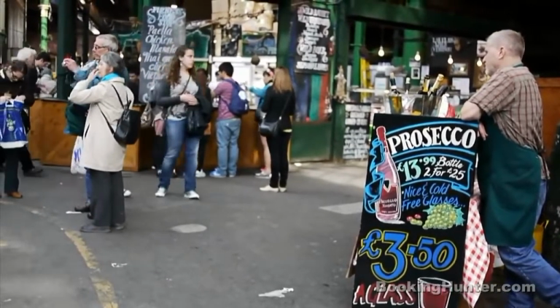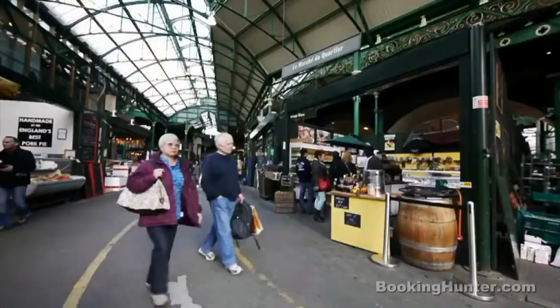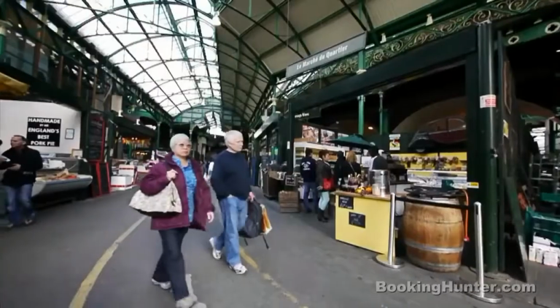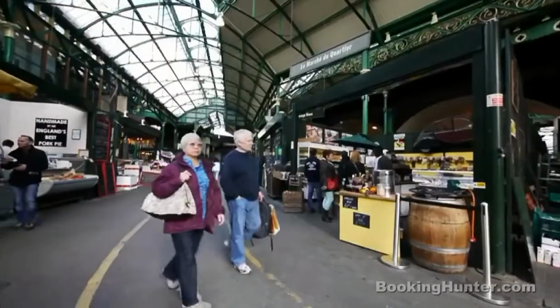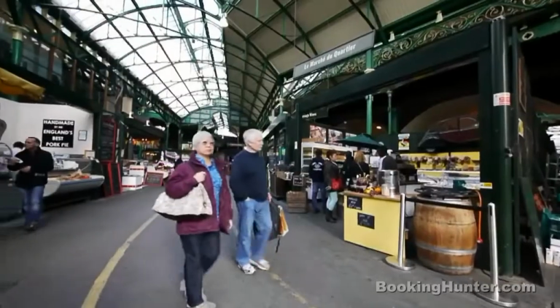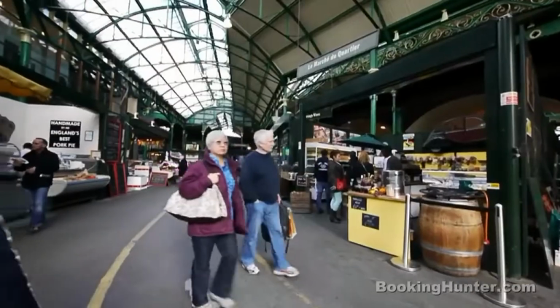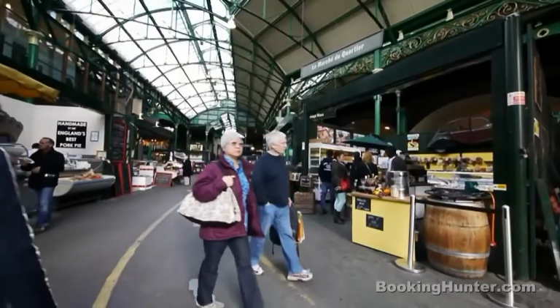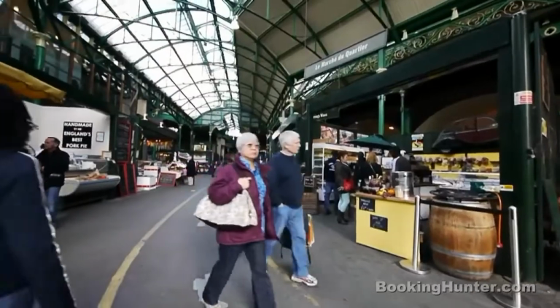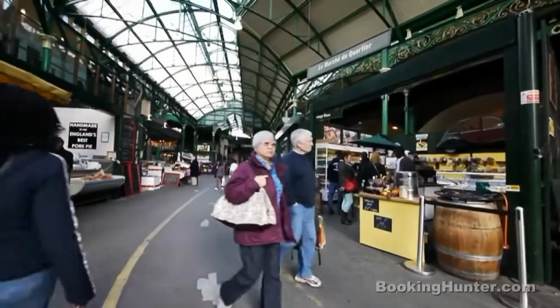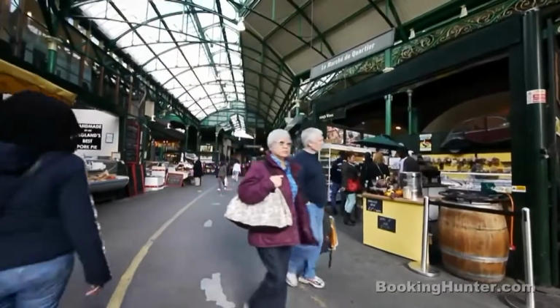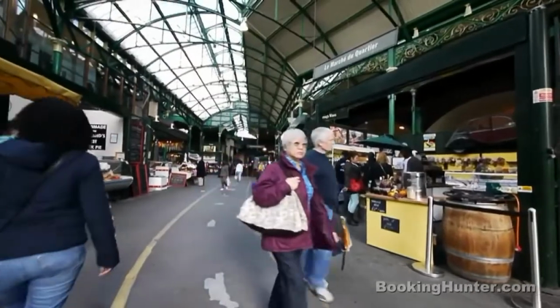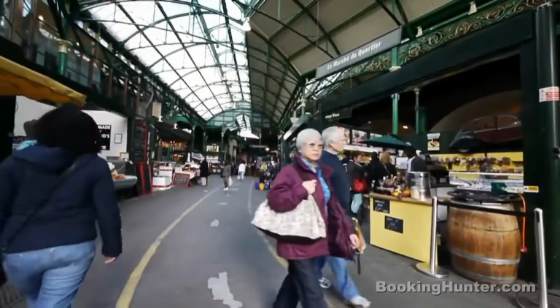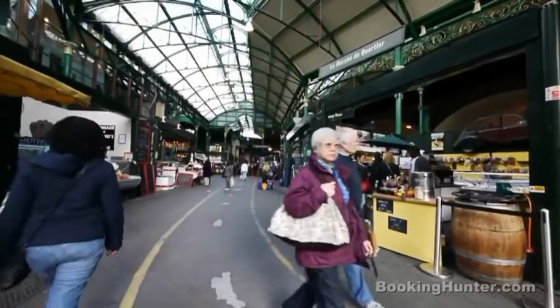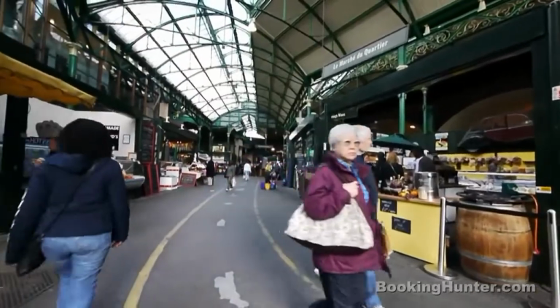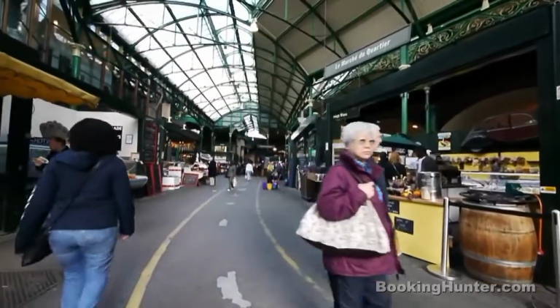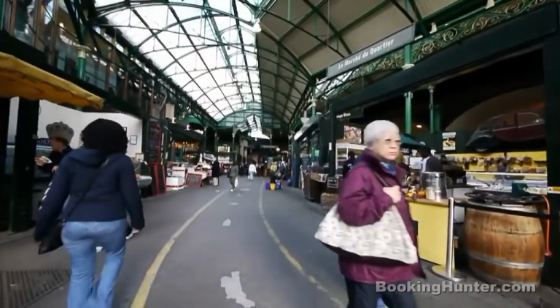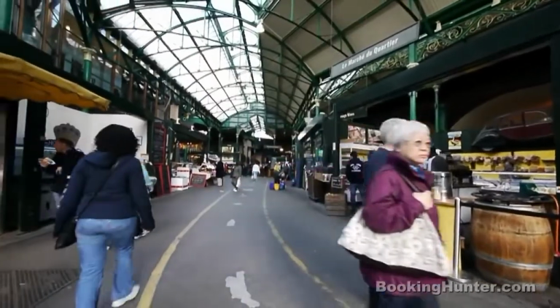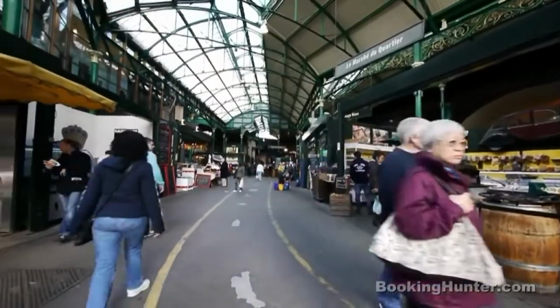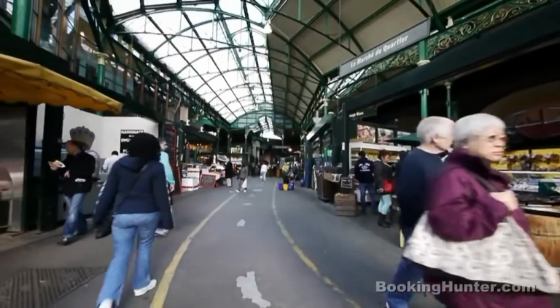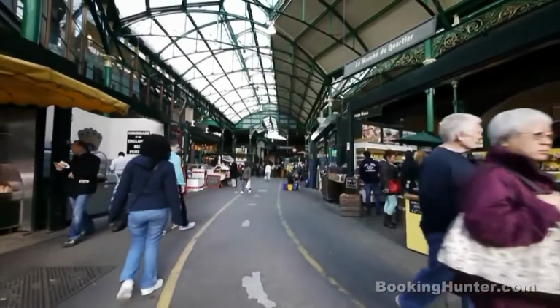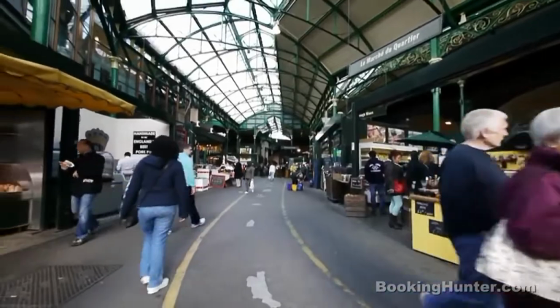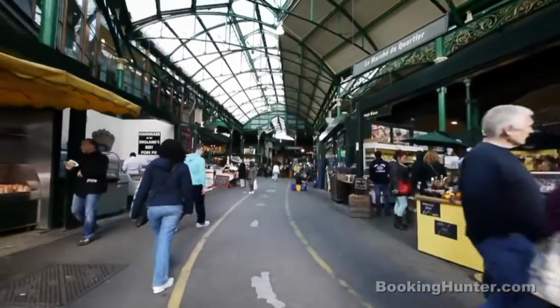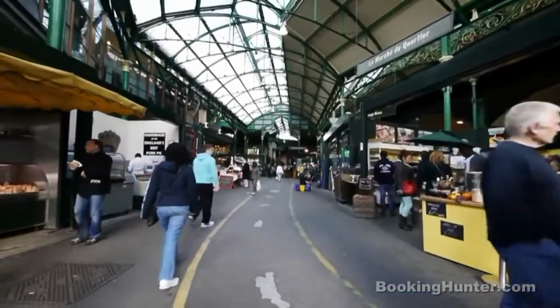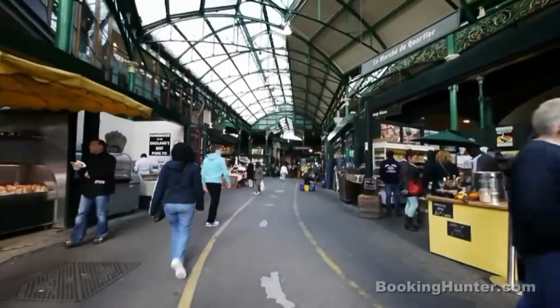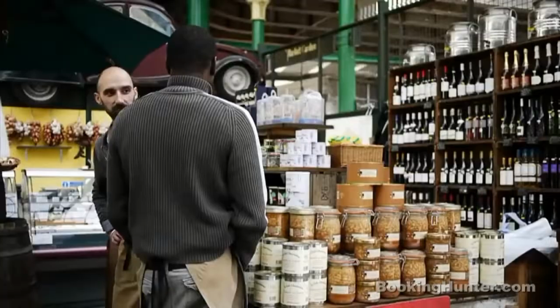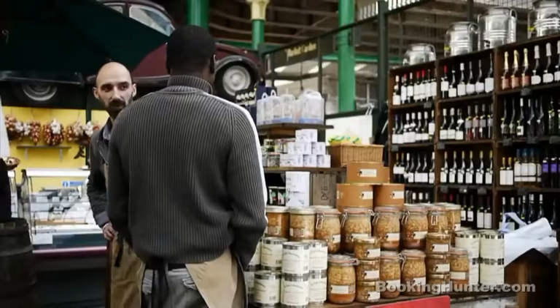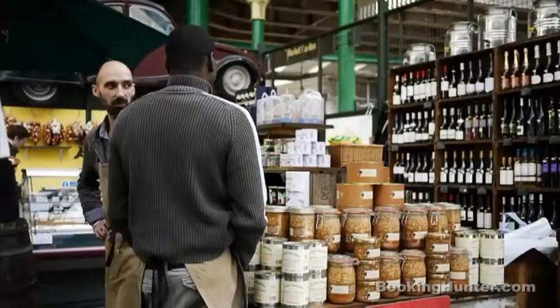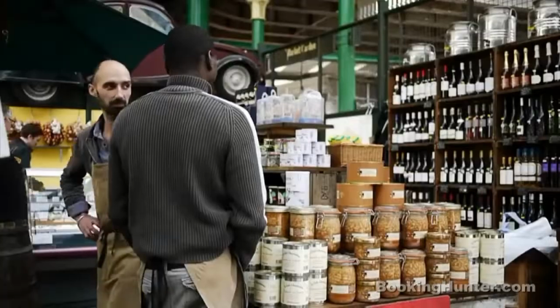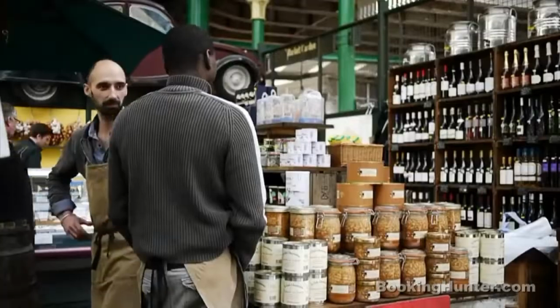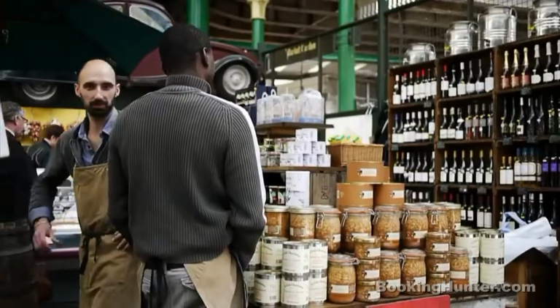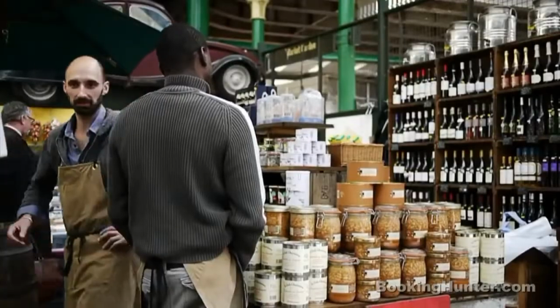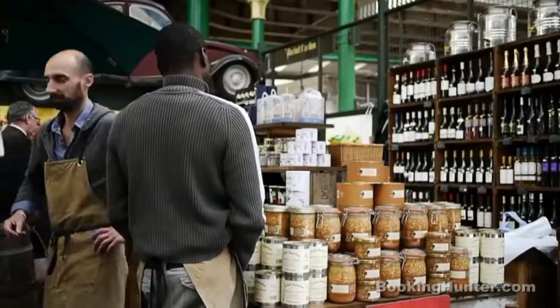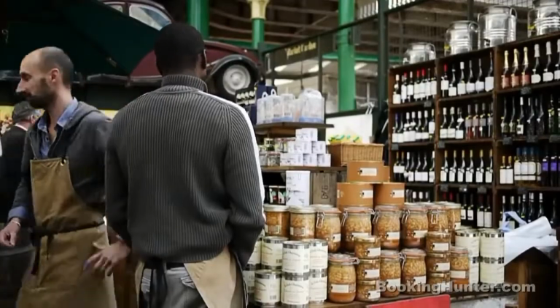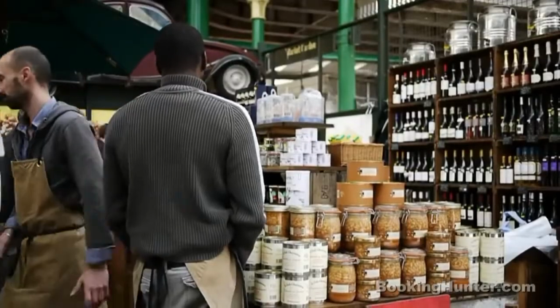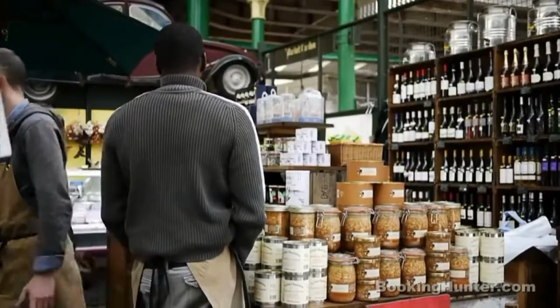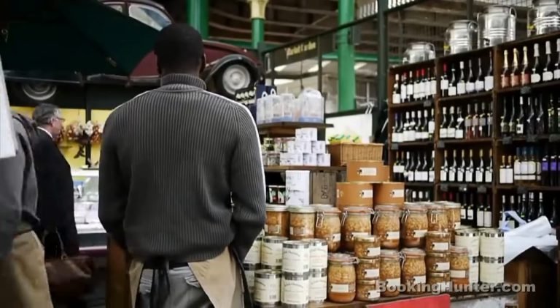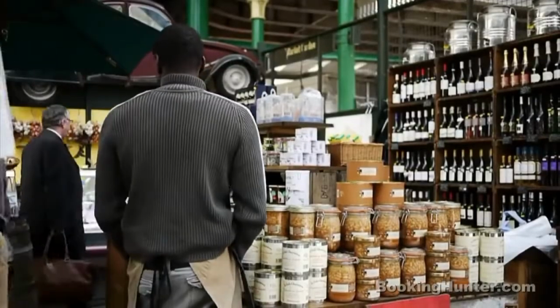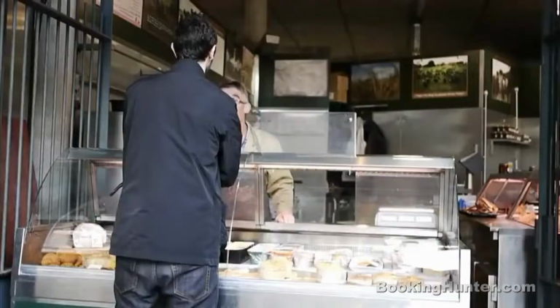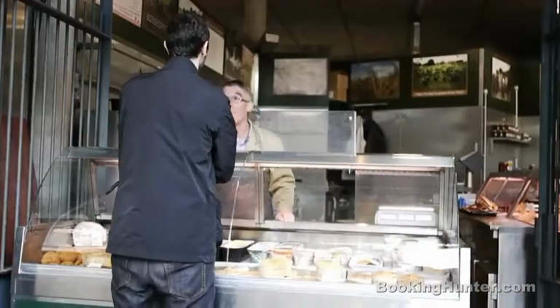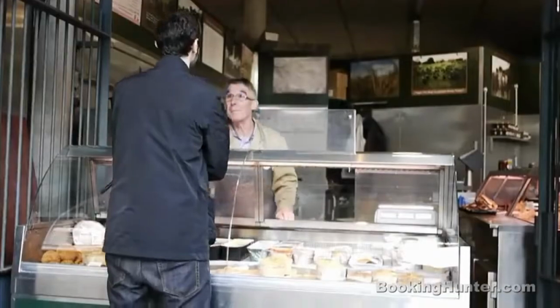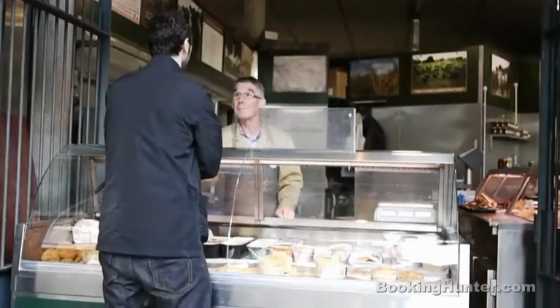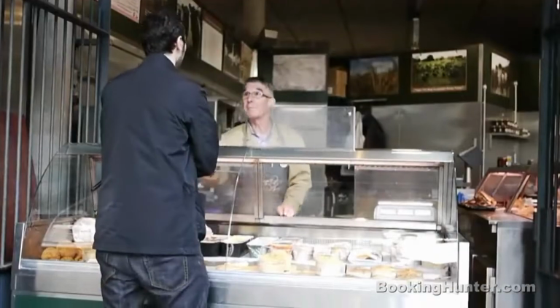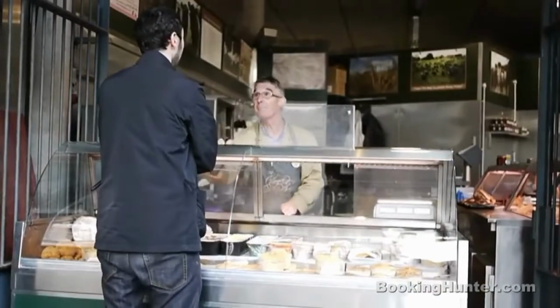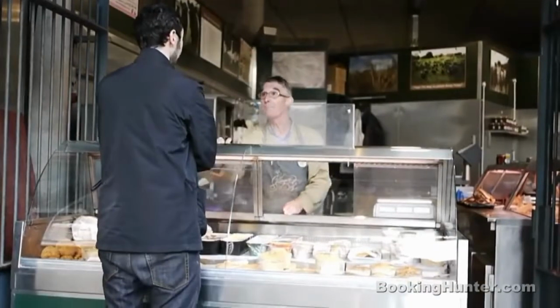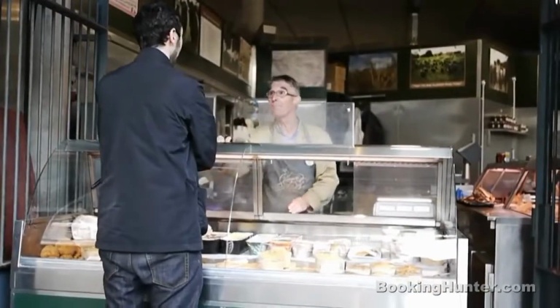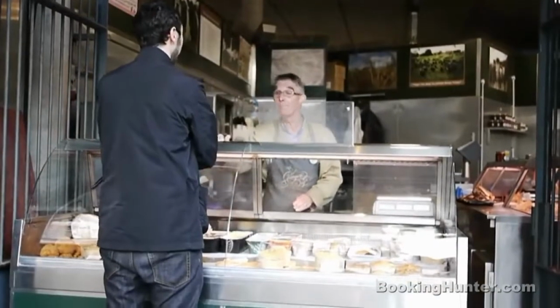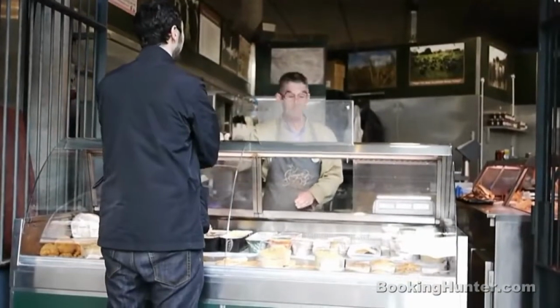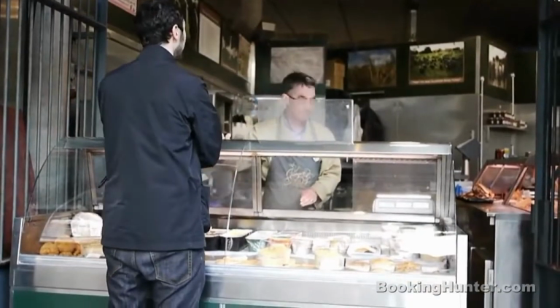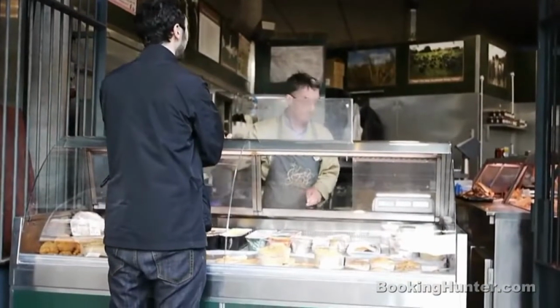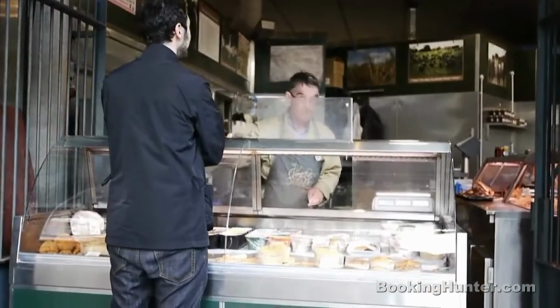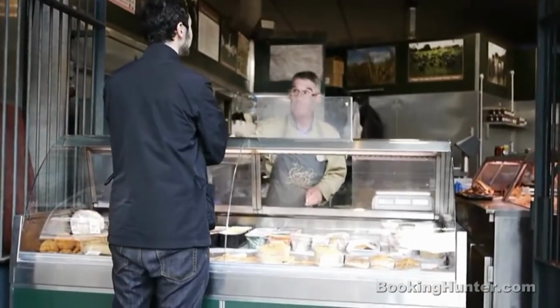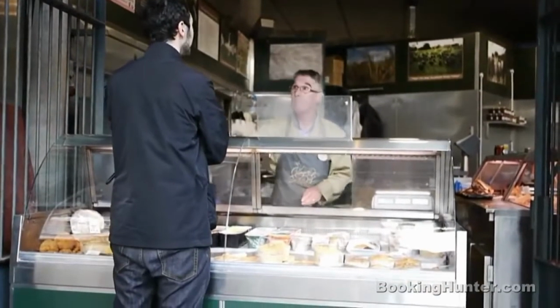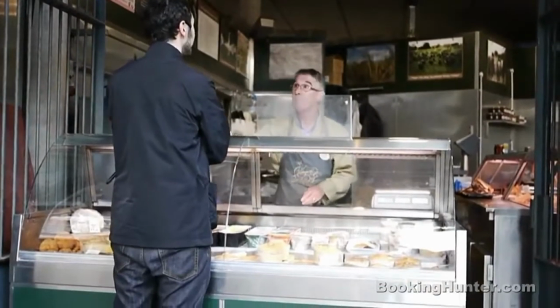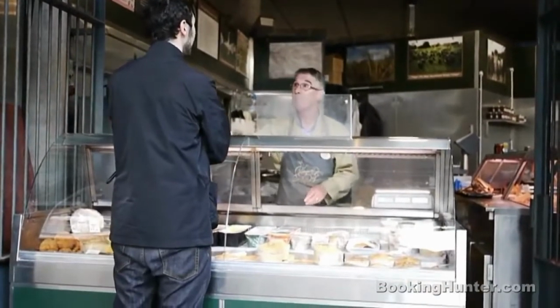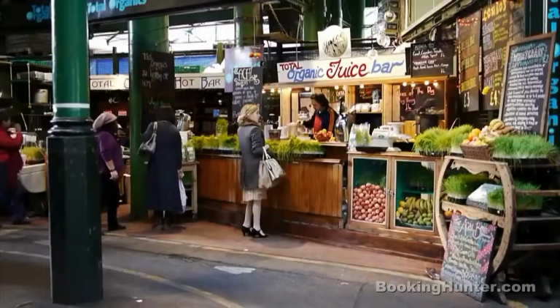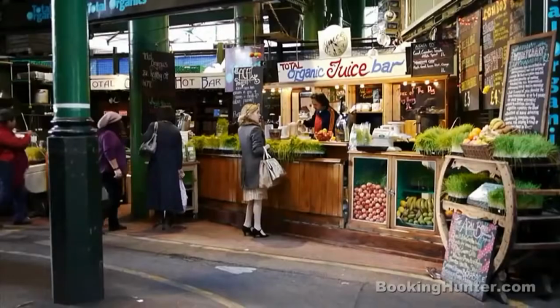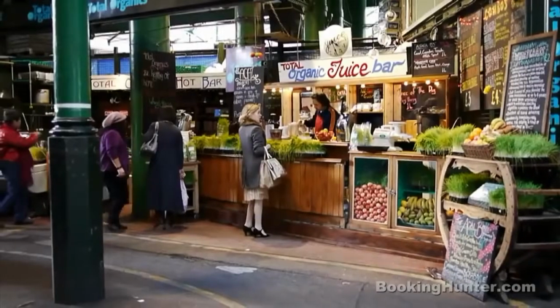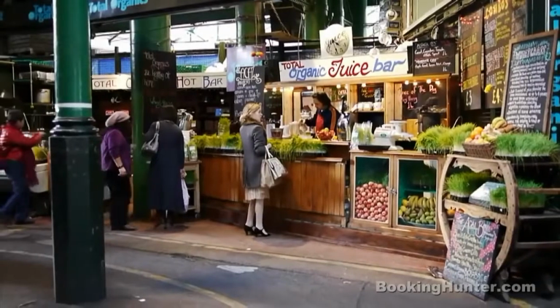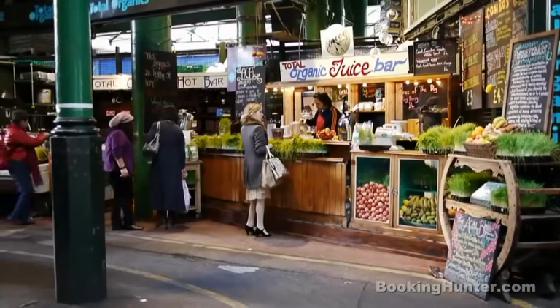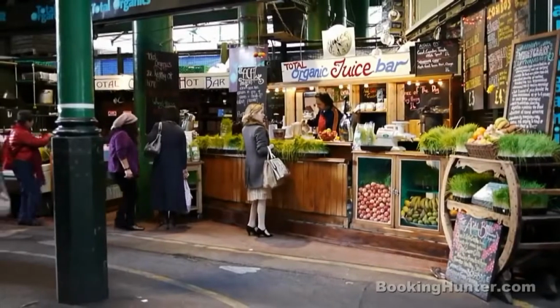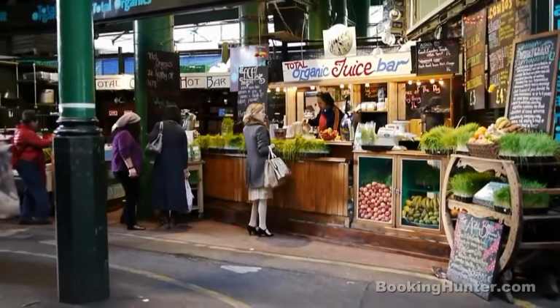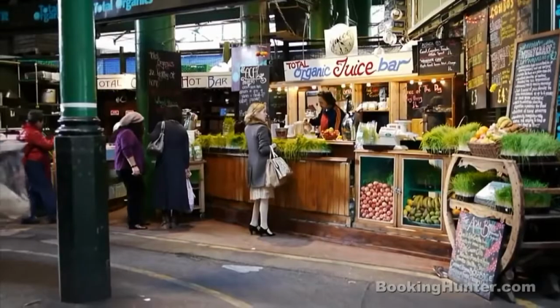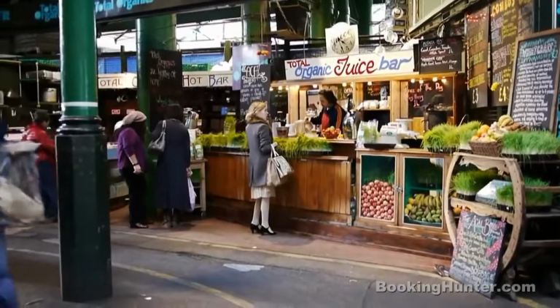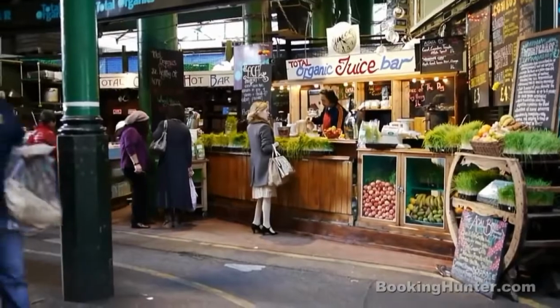Borough Market. Open from Thursday to Saturday, Borough Market is a great place to source a variety of local and international produce.